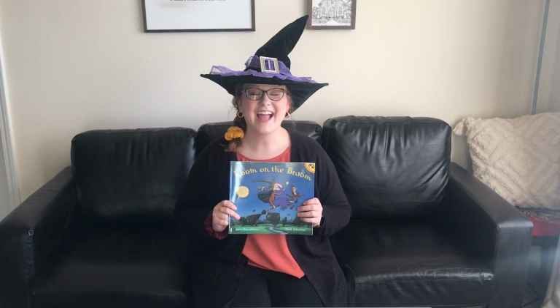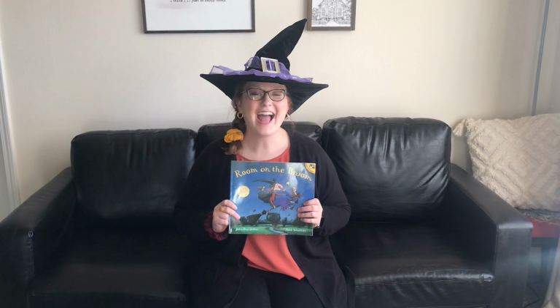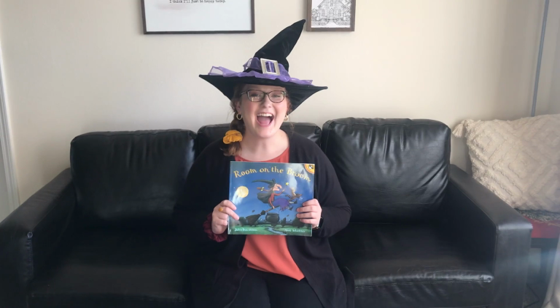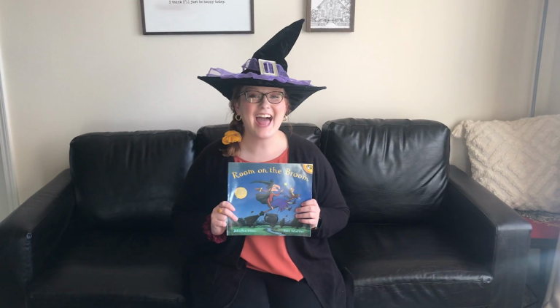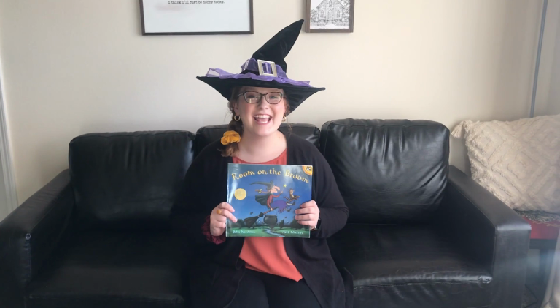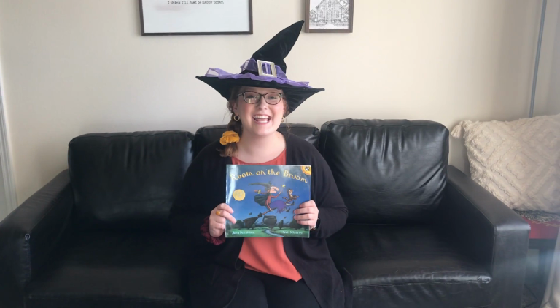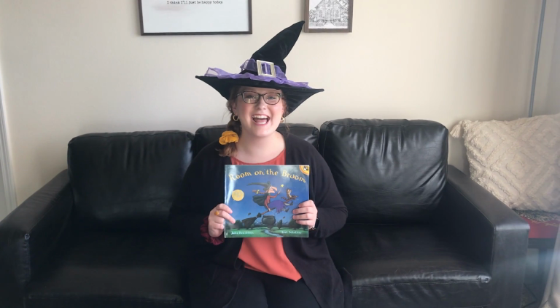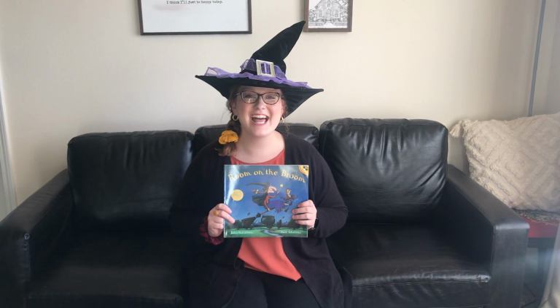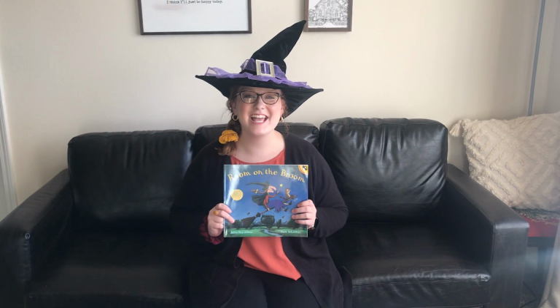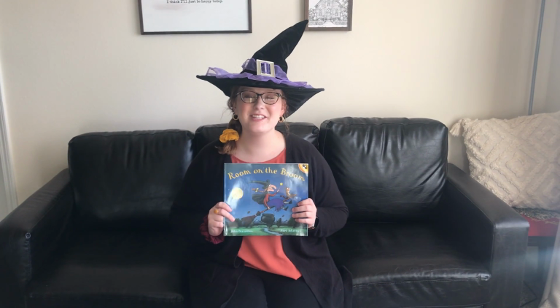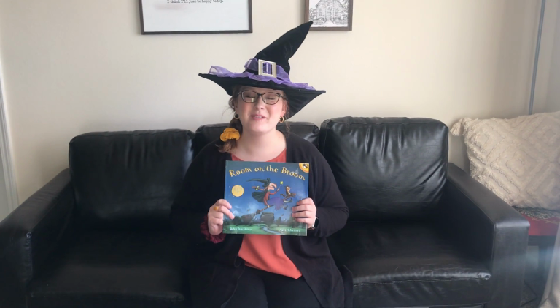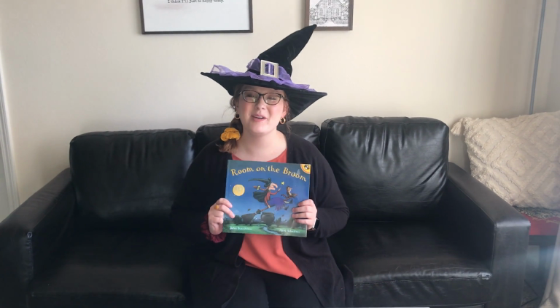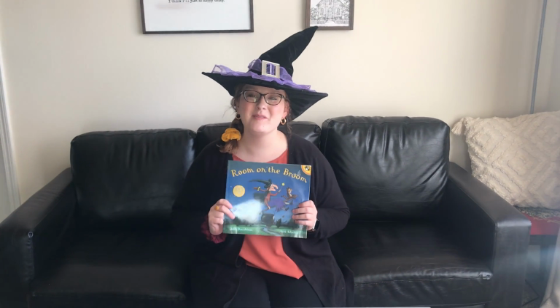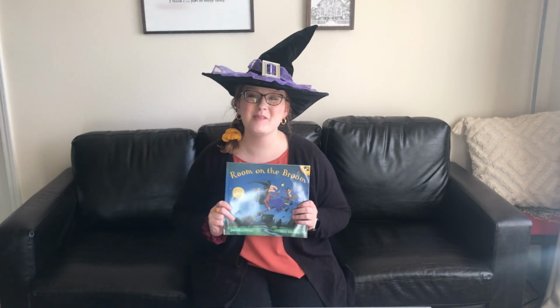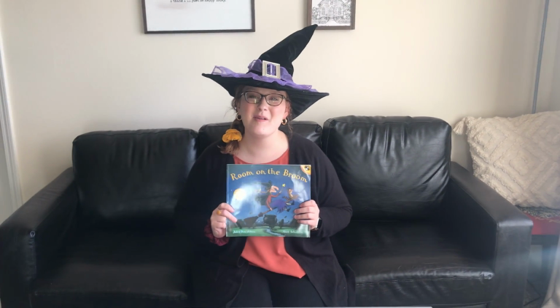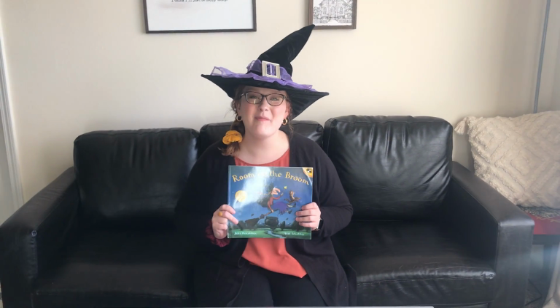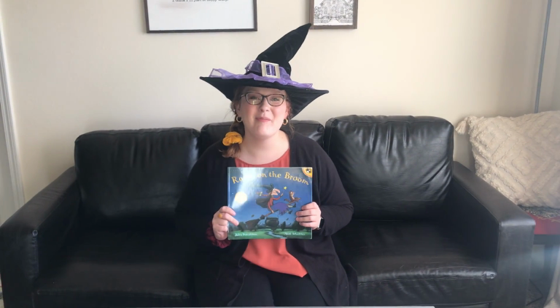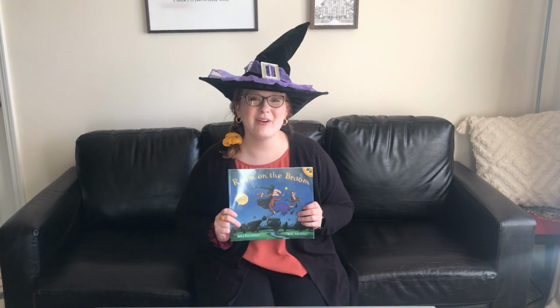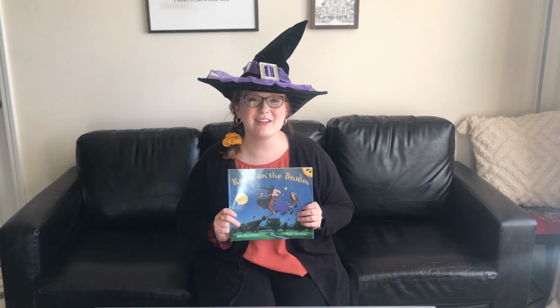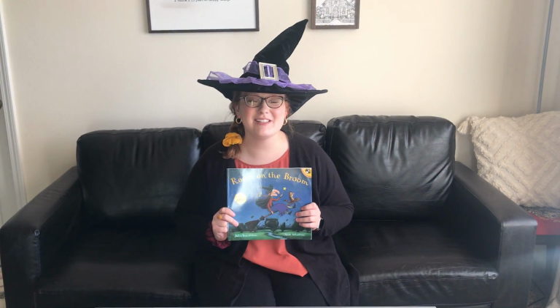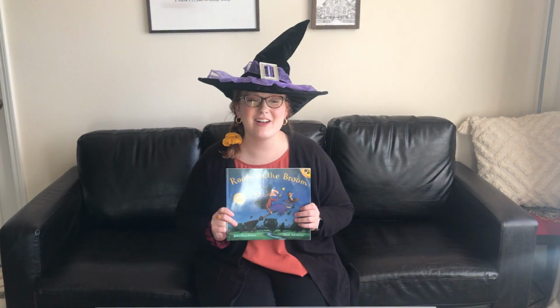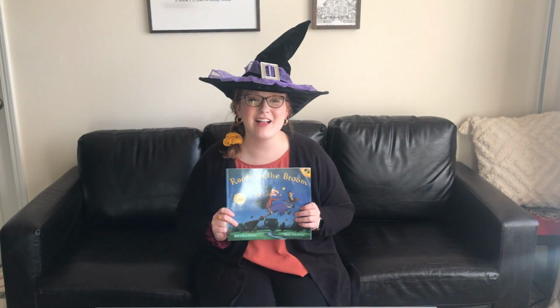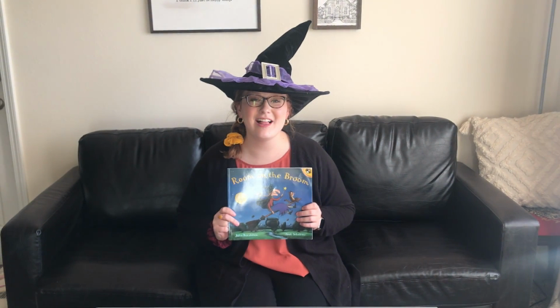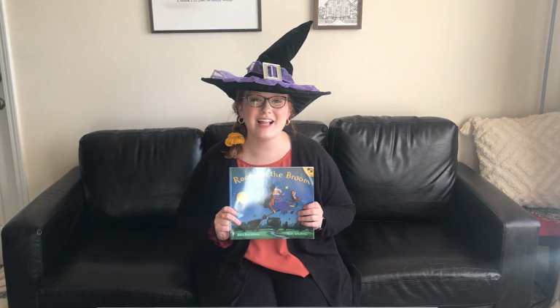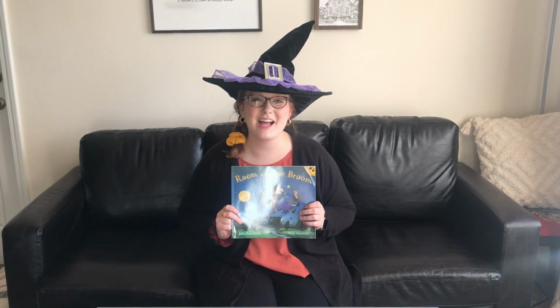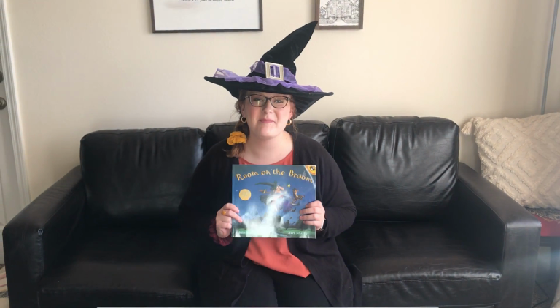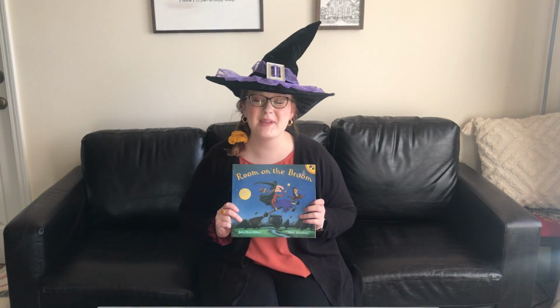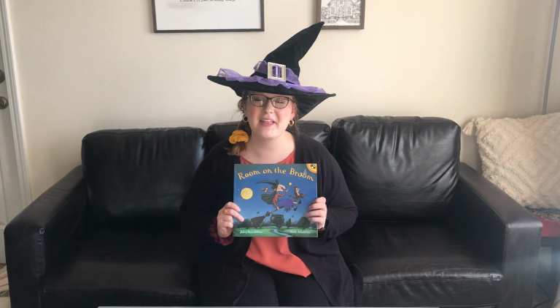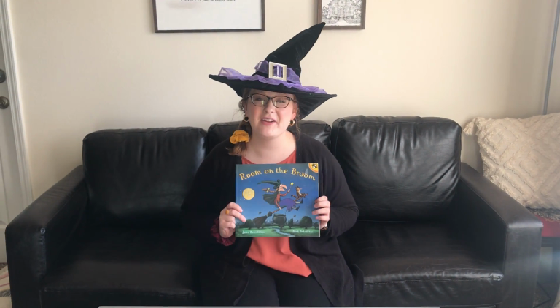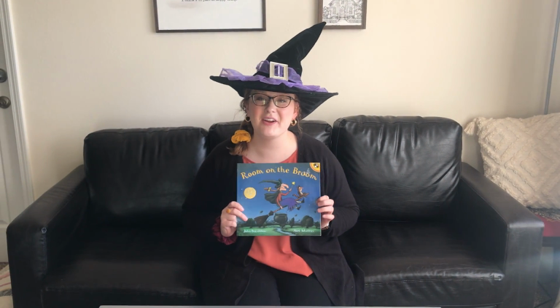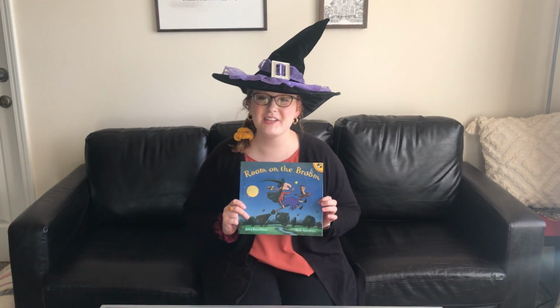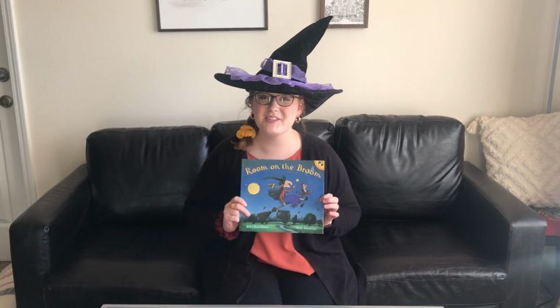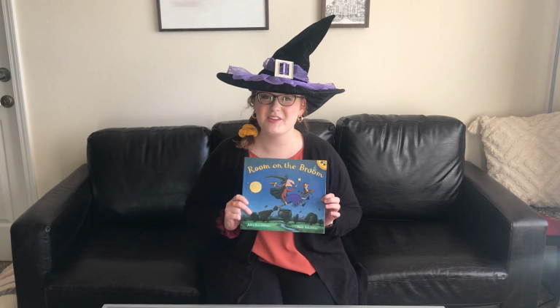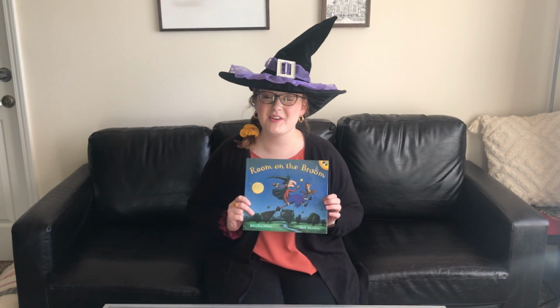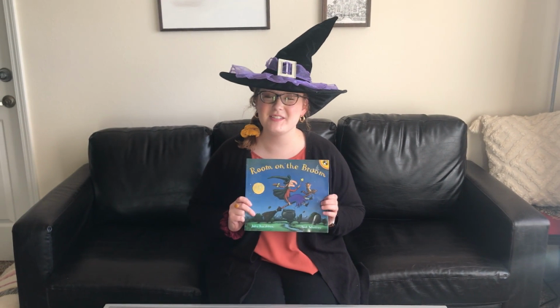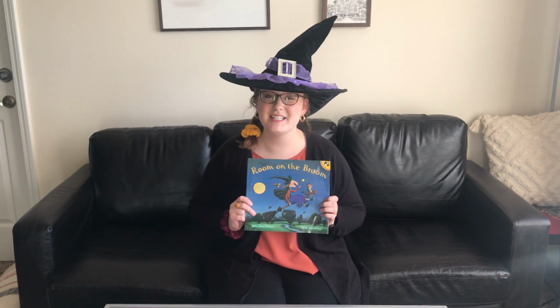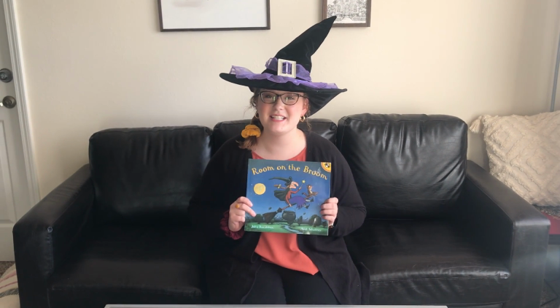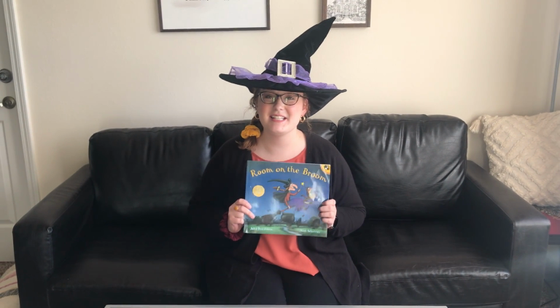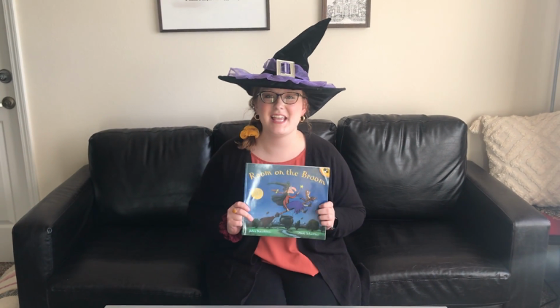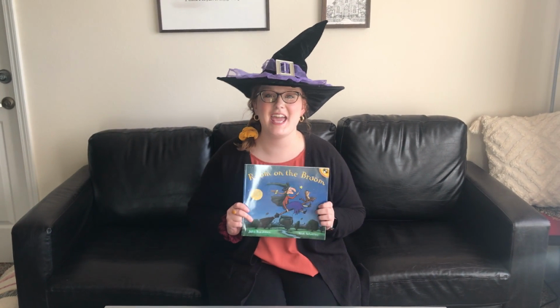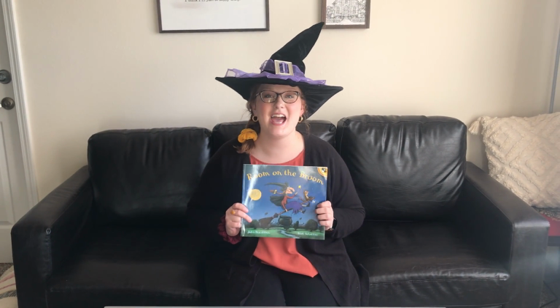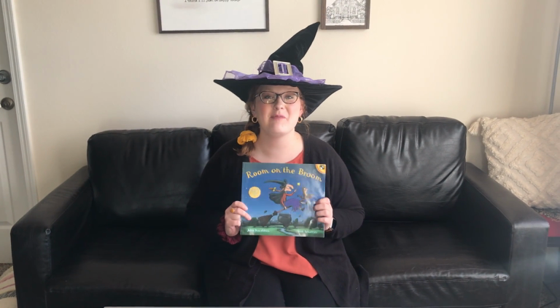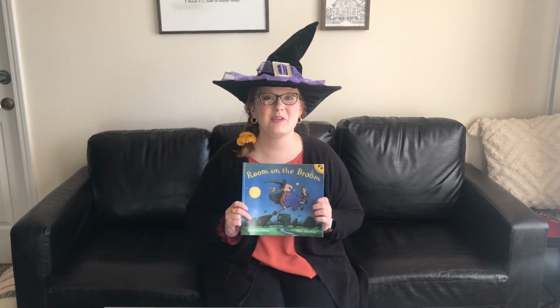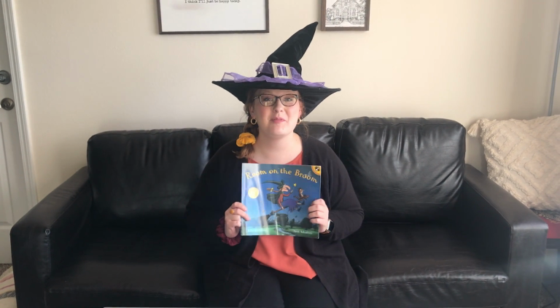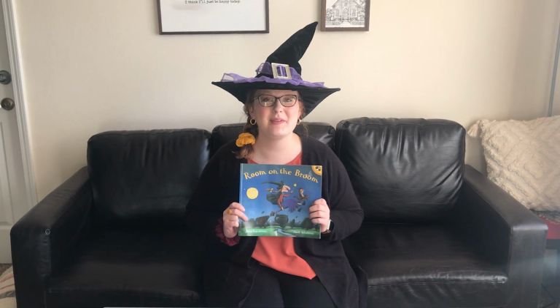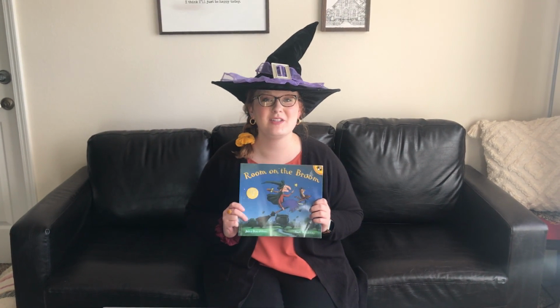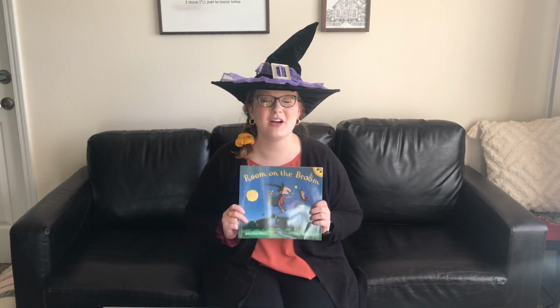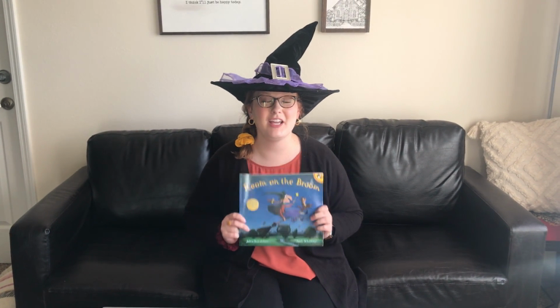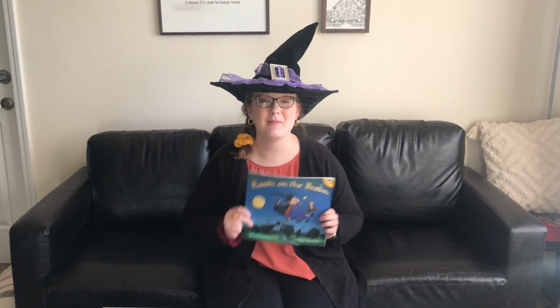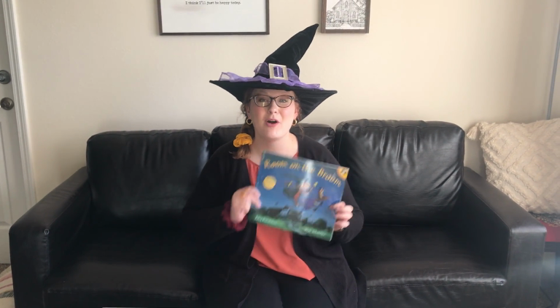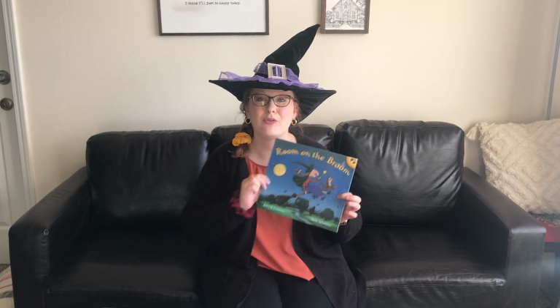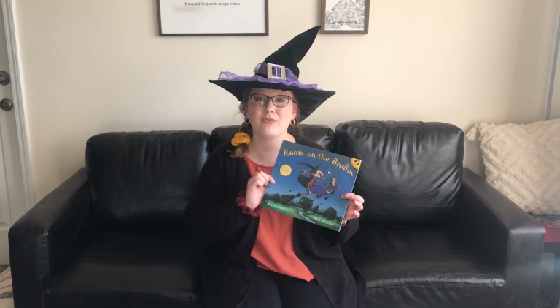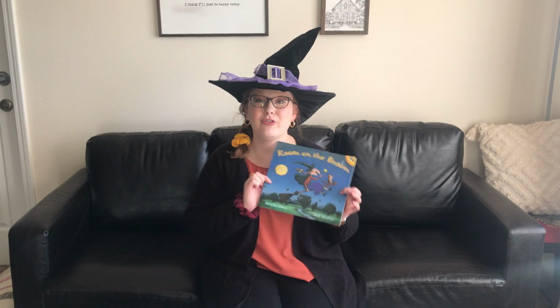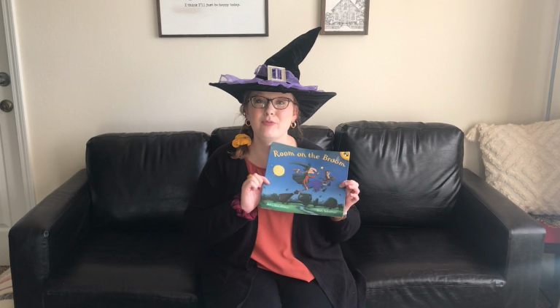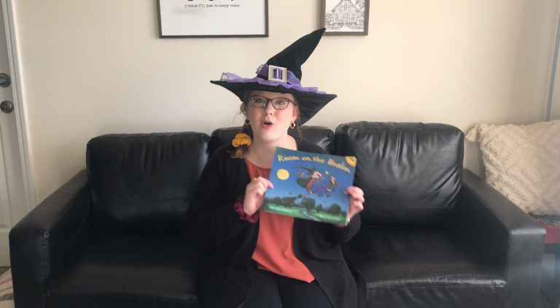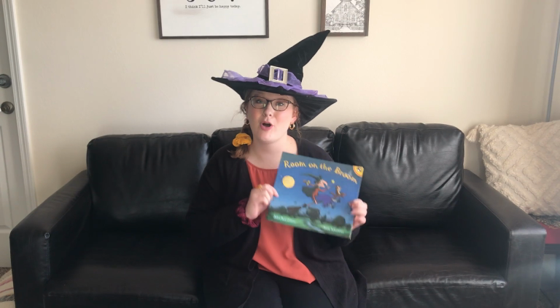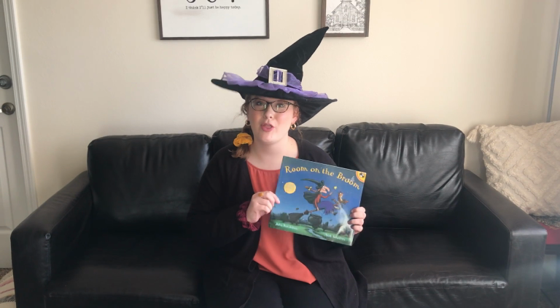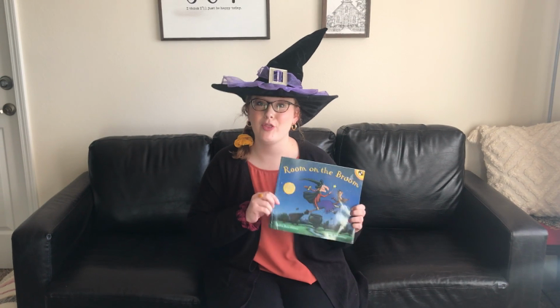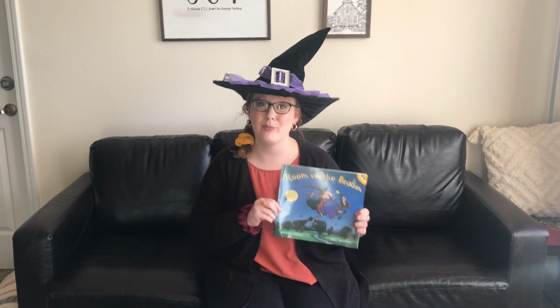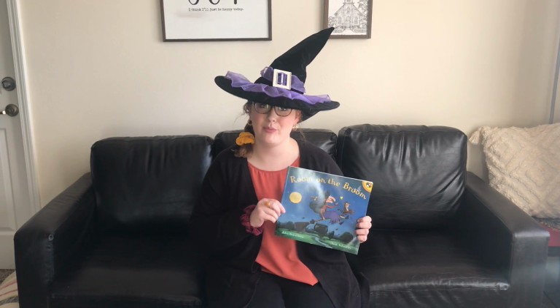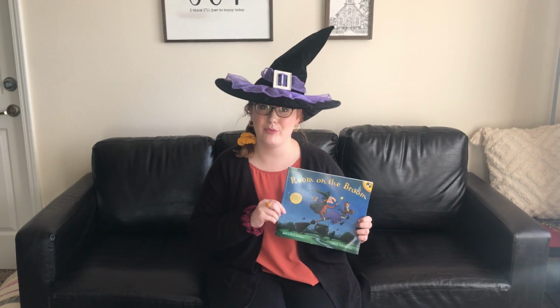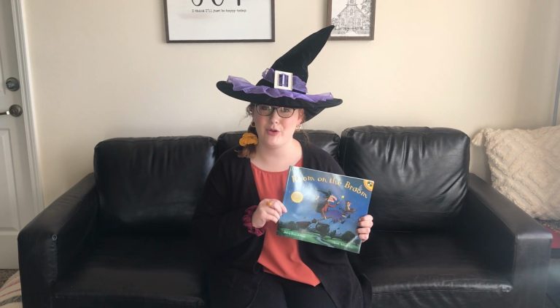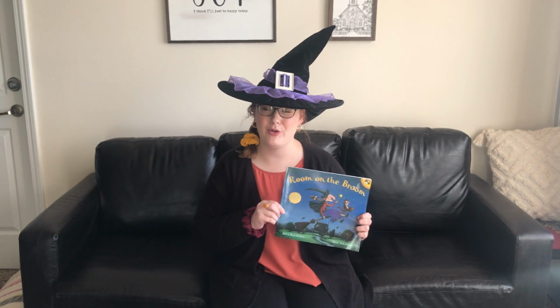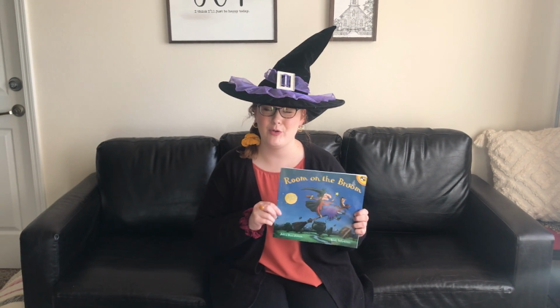Hi guys! Welcome to my book talk. I'm Taylor Grace Jones and today I'm going to be talking about Room on the Broom.